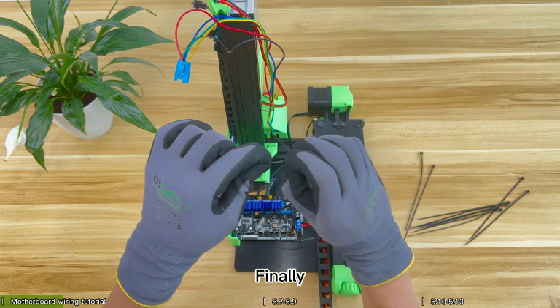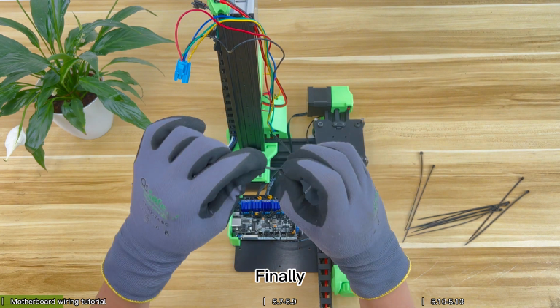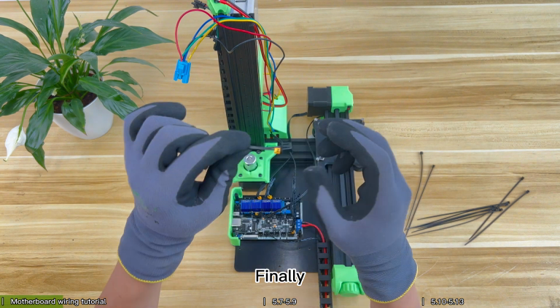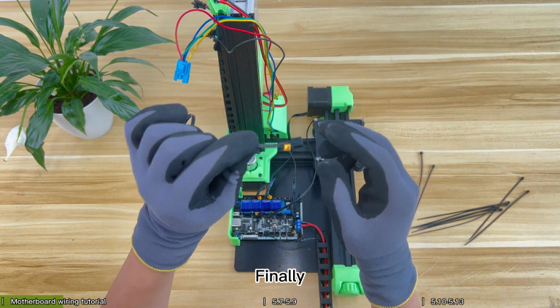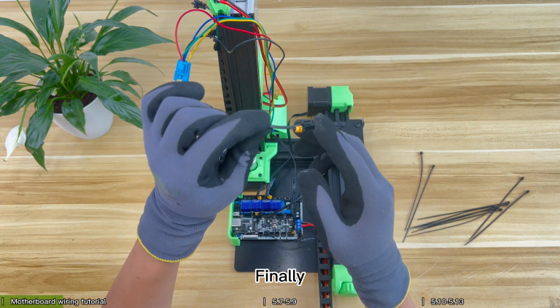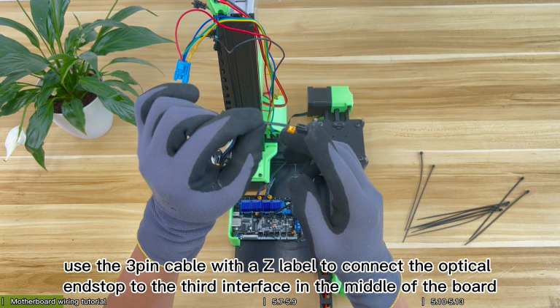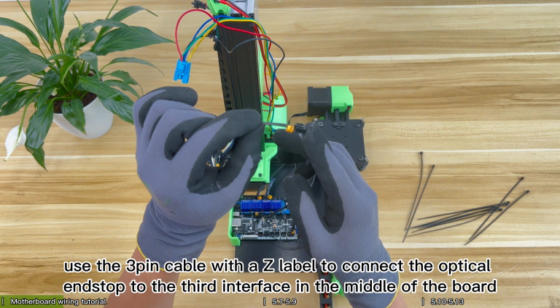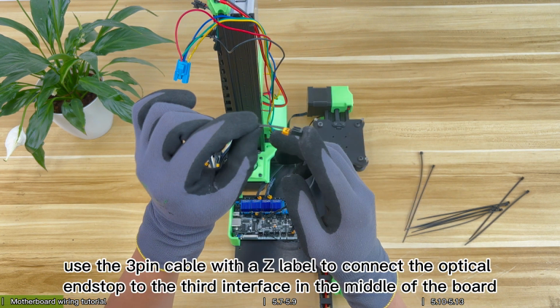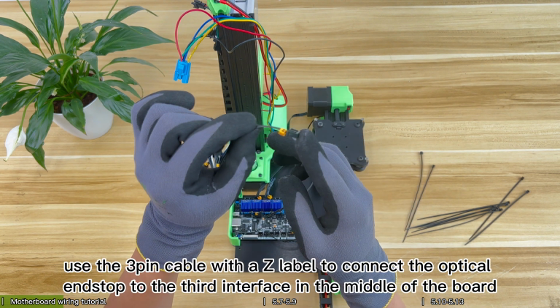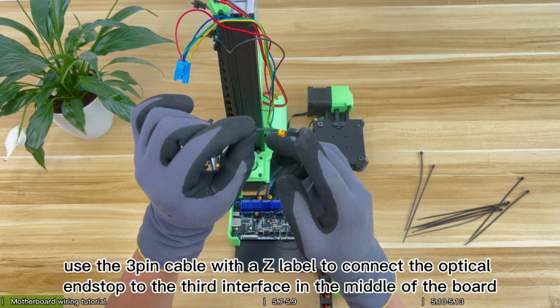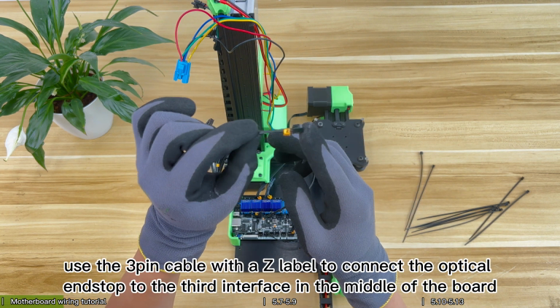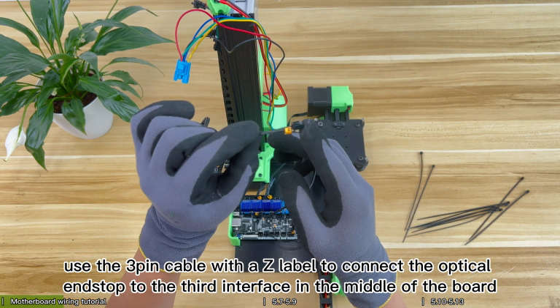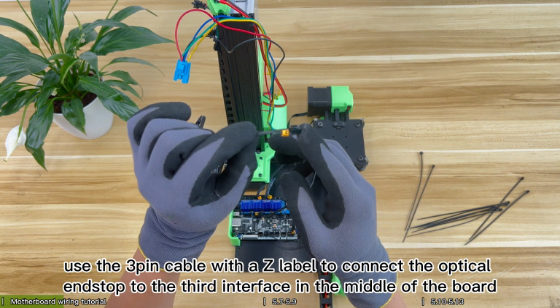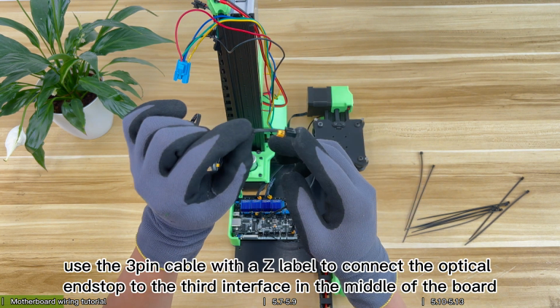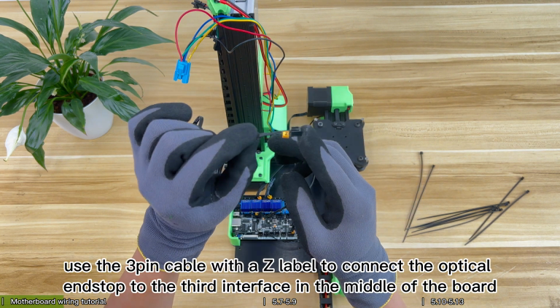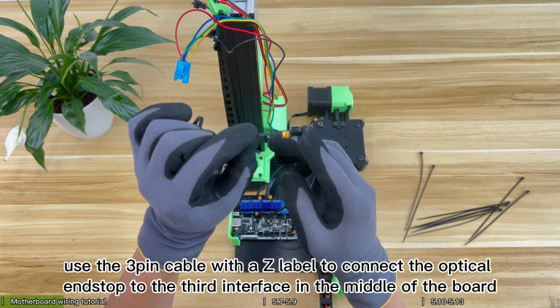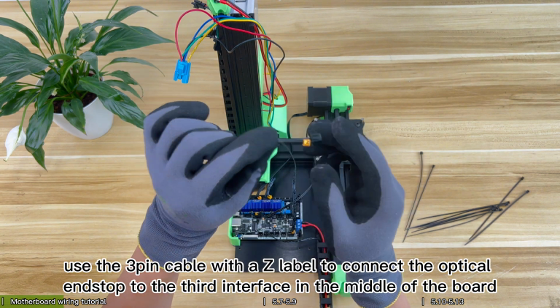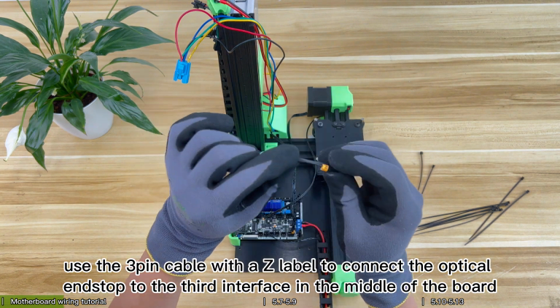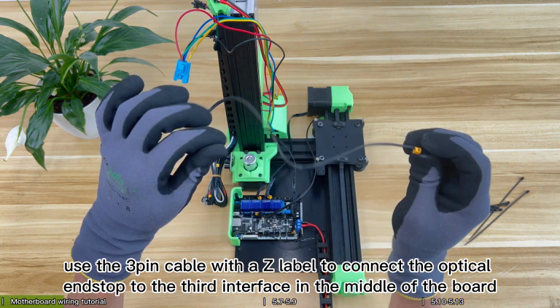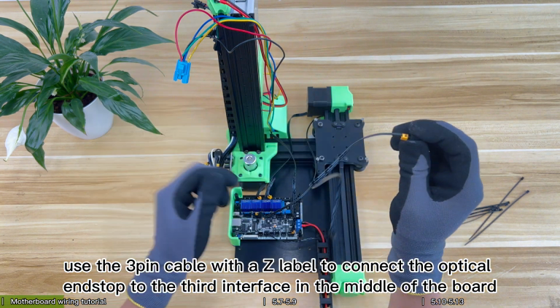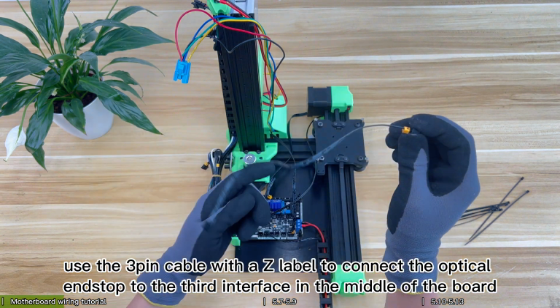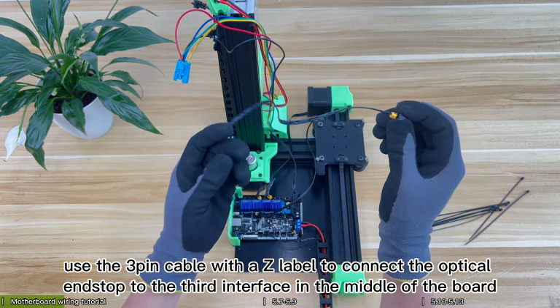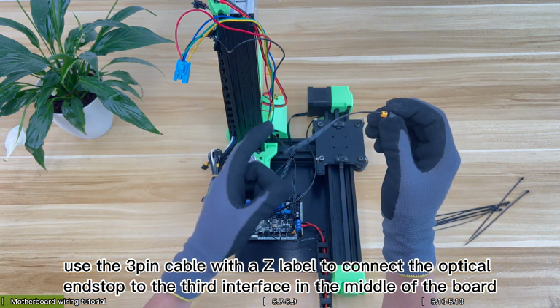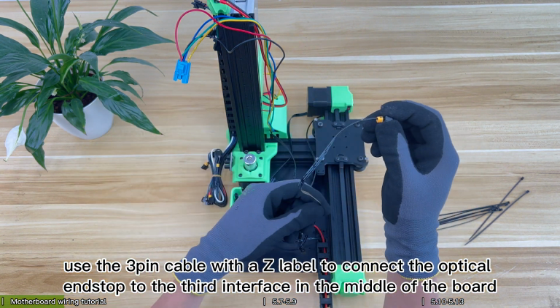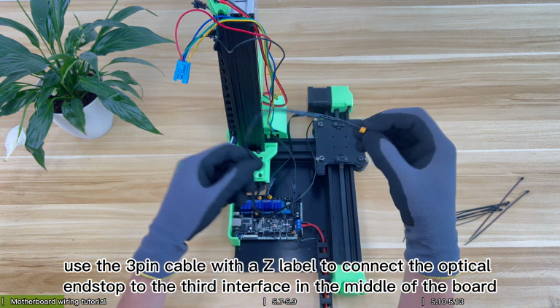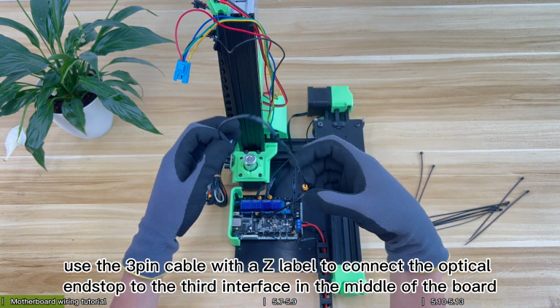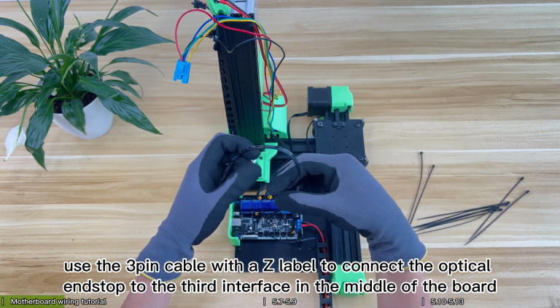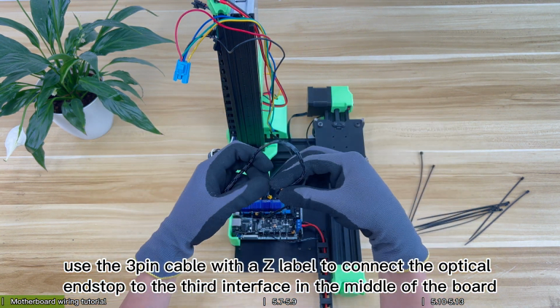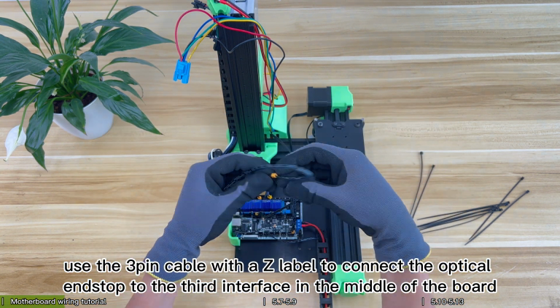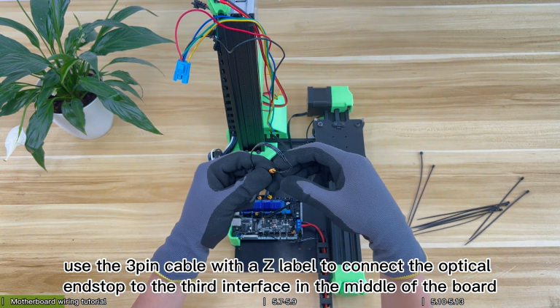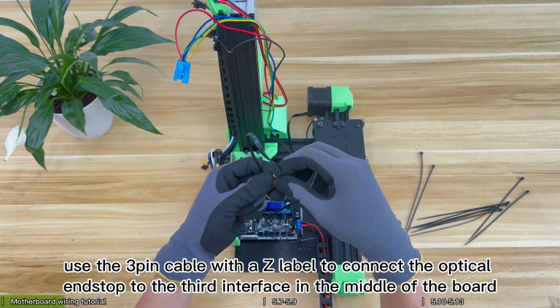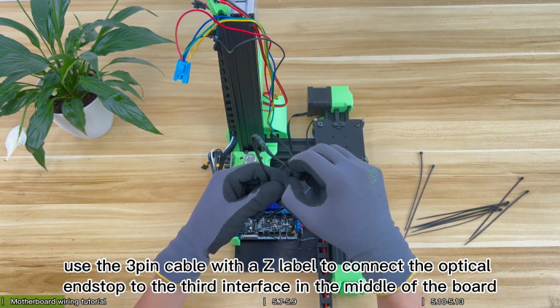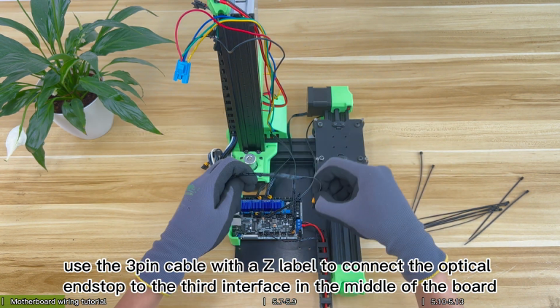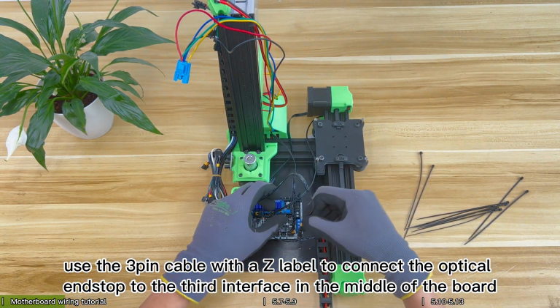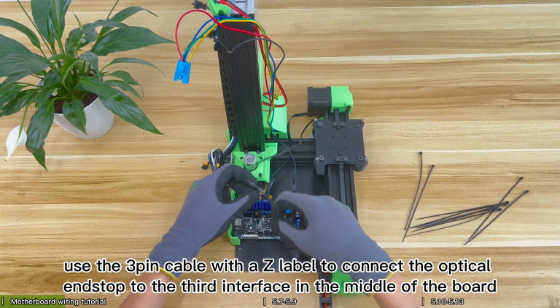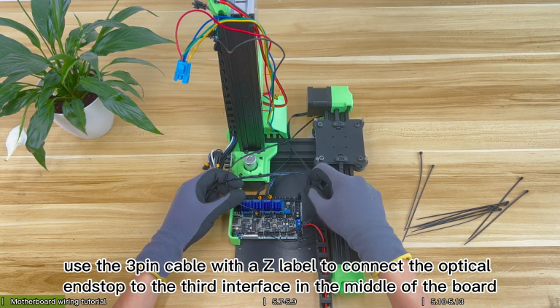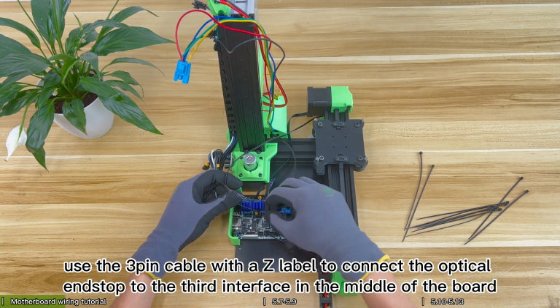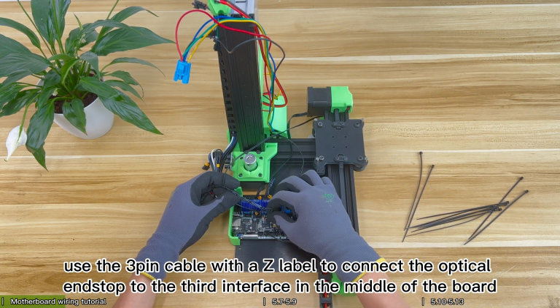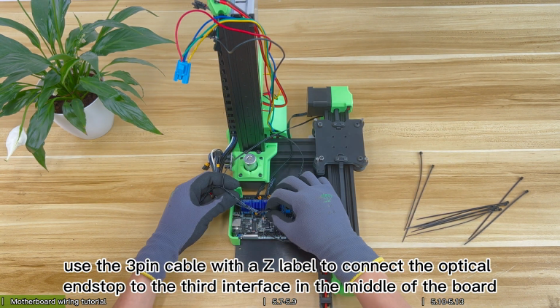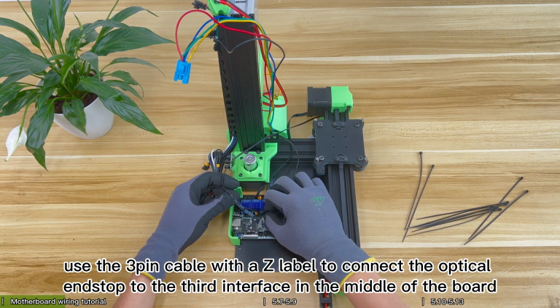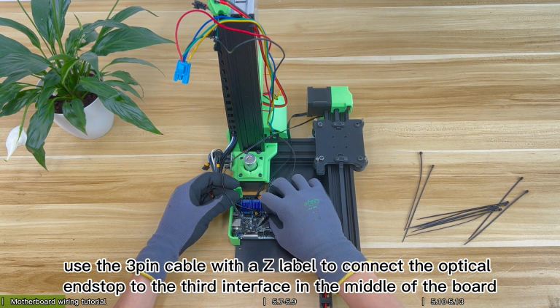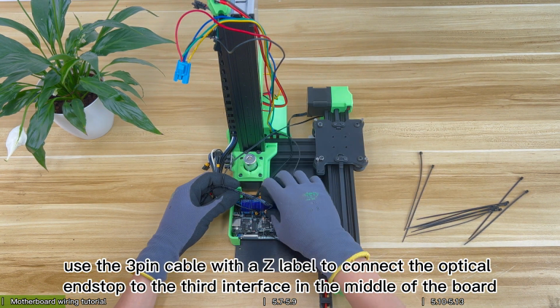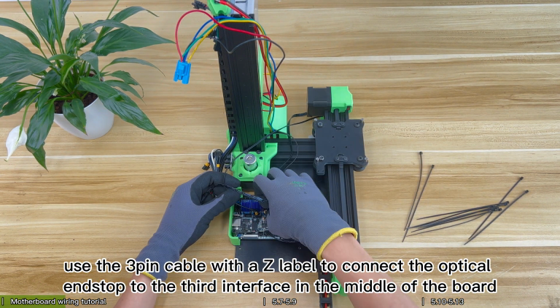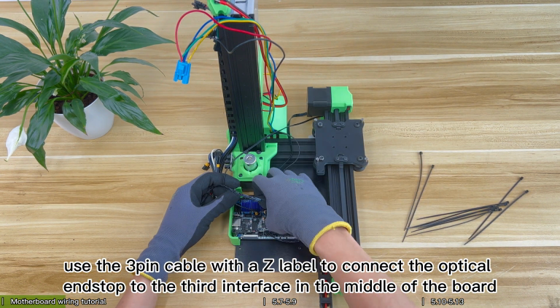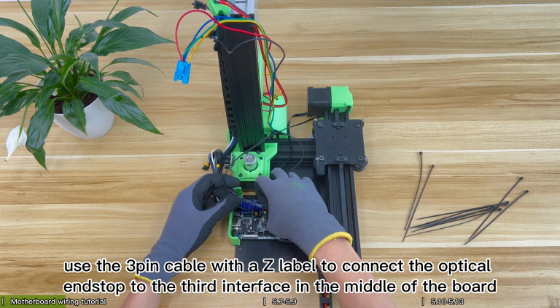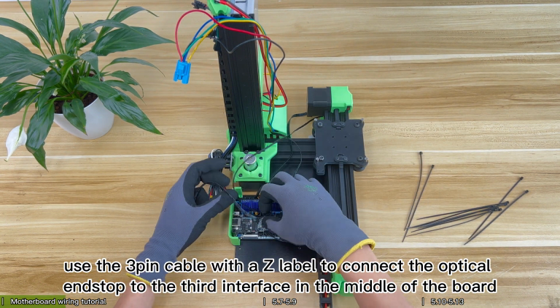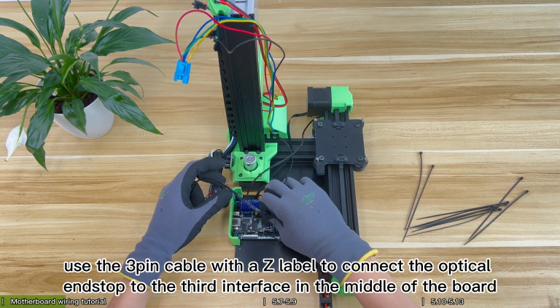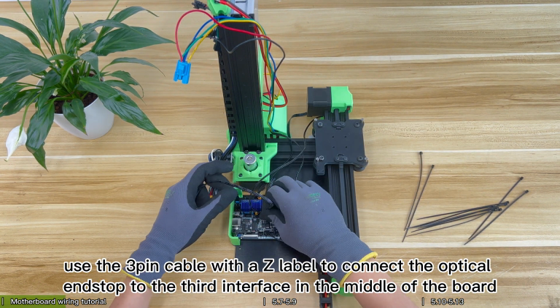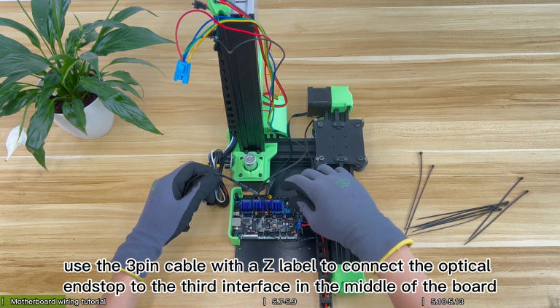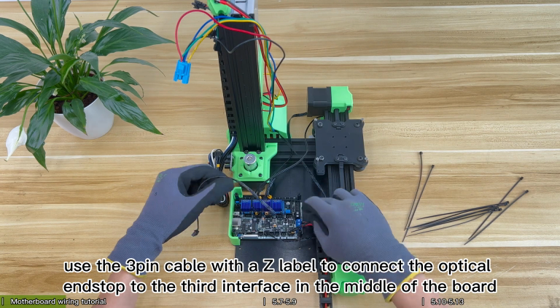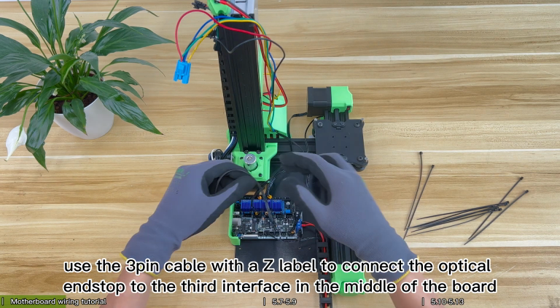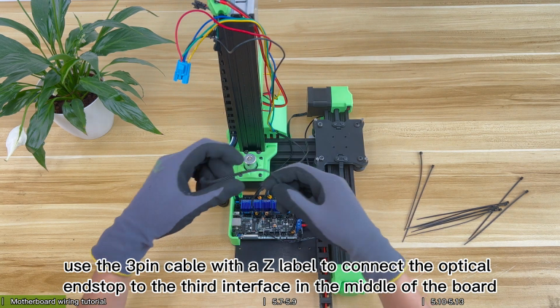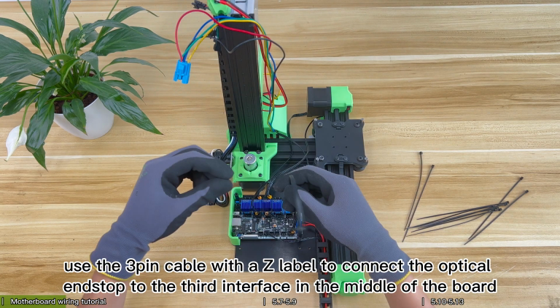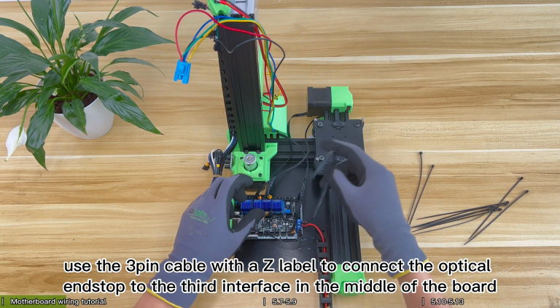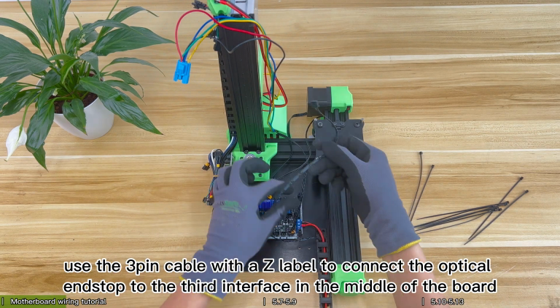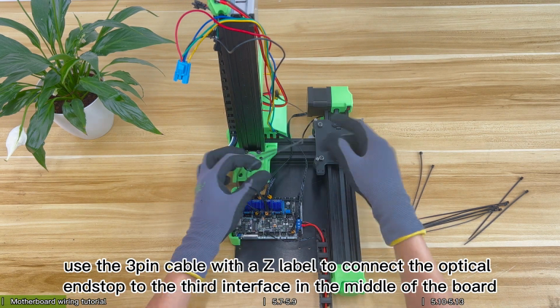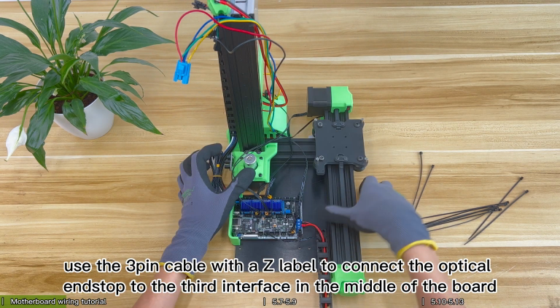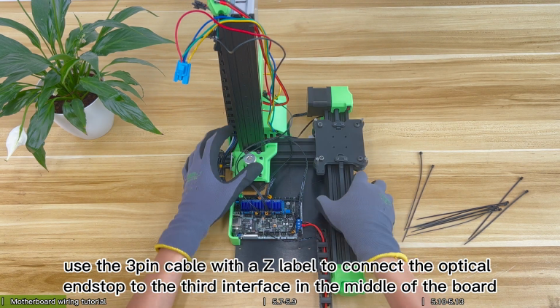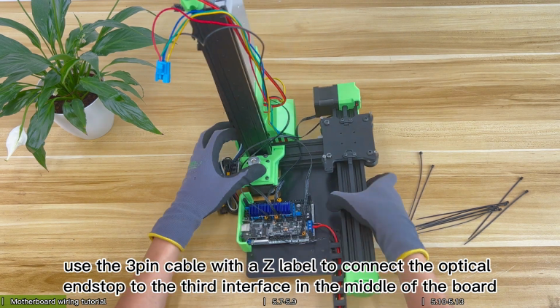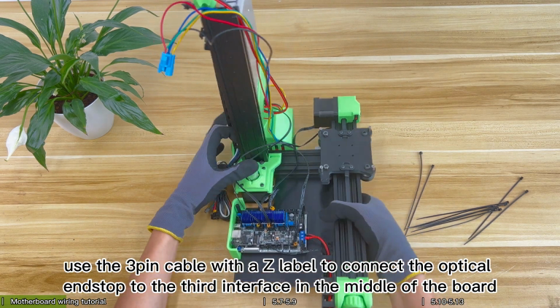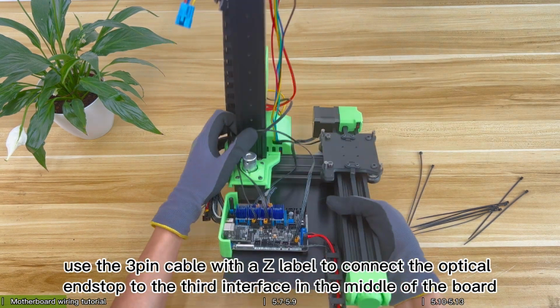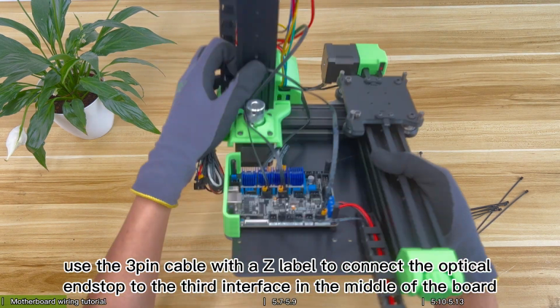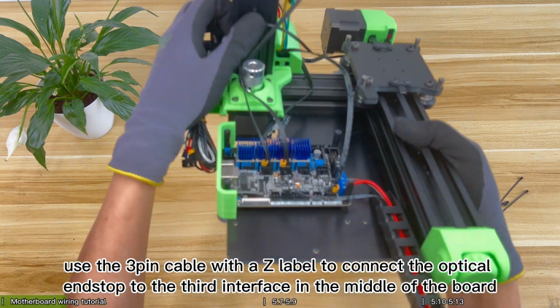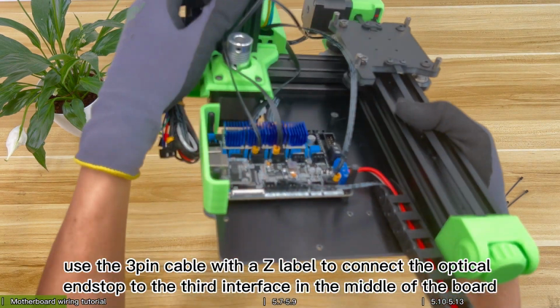Finally, use the 3-pin cable with a Z label to connect the optical end stop to the third interface in the middle of the board.